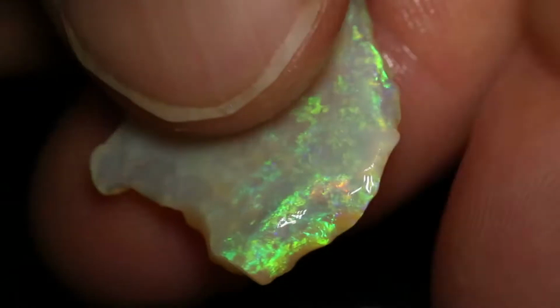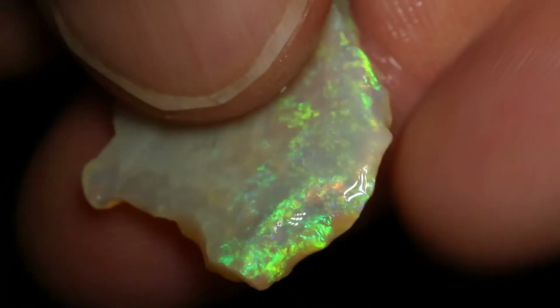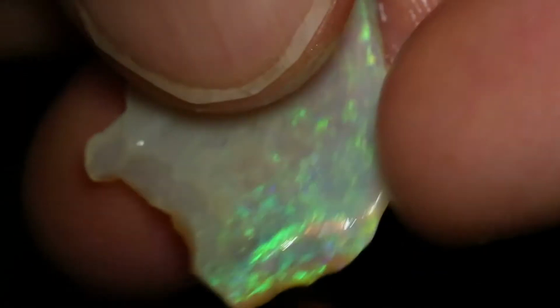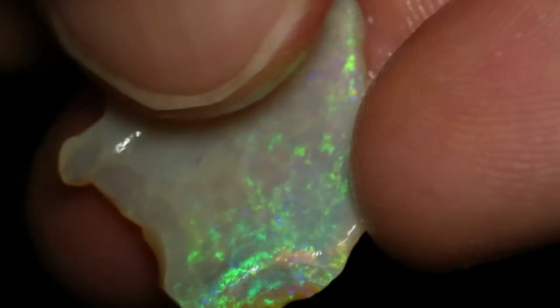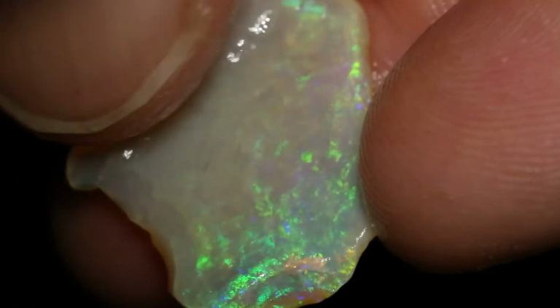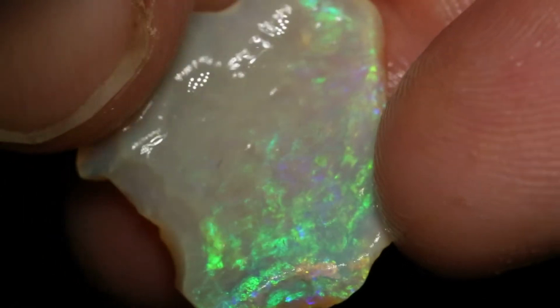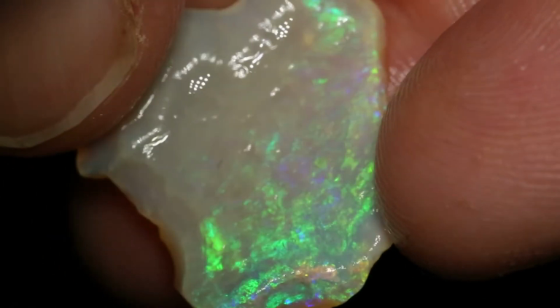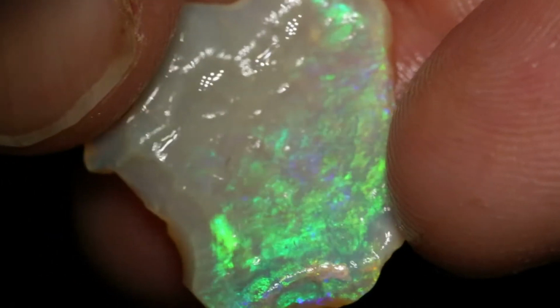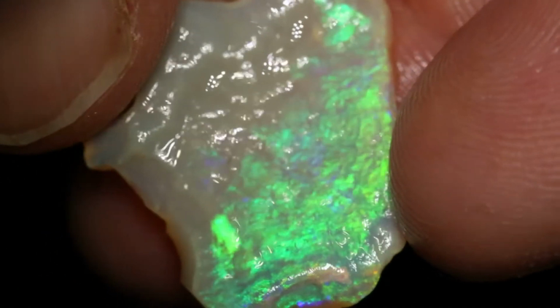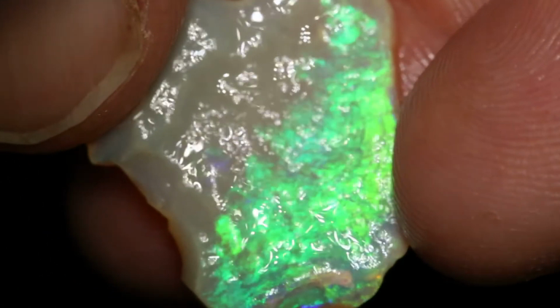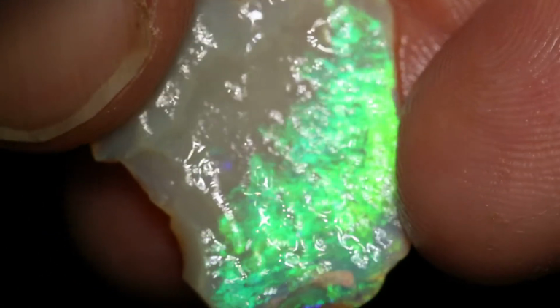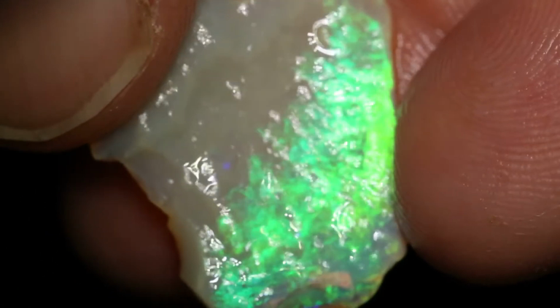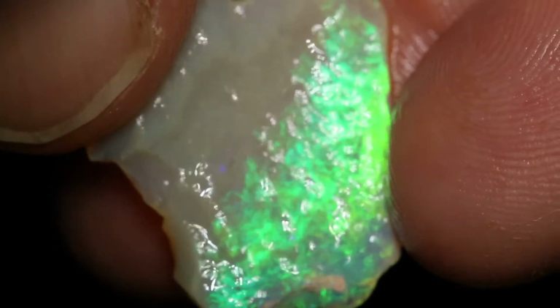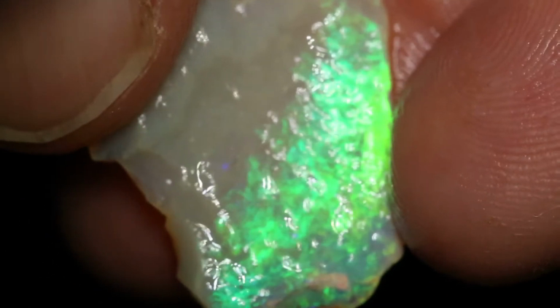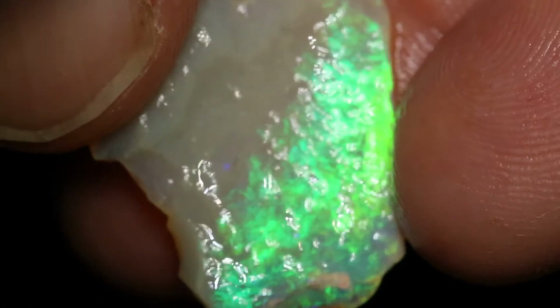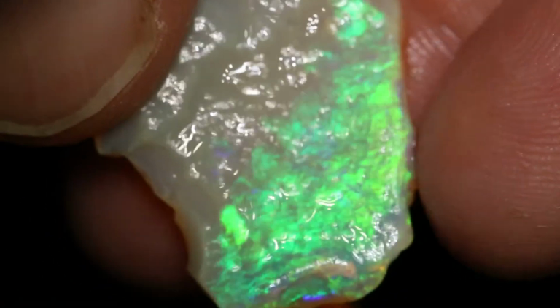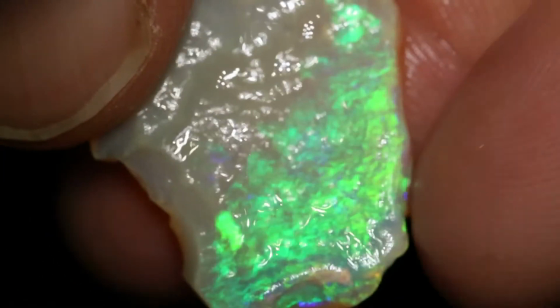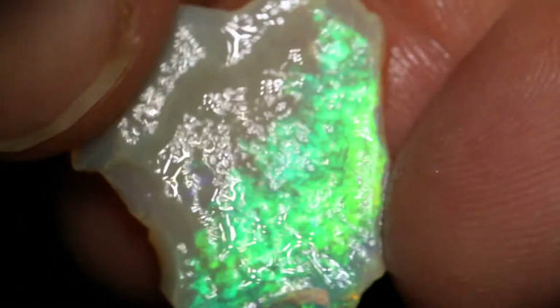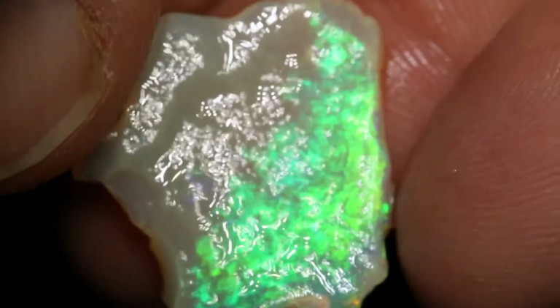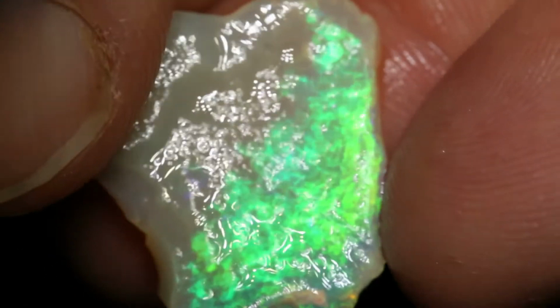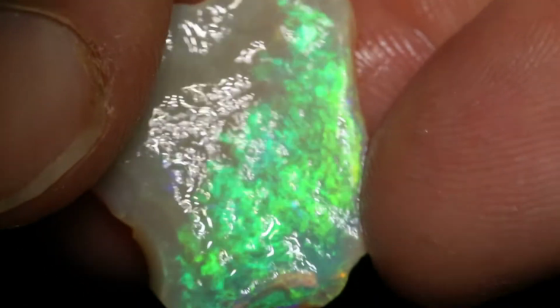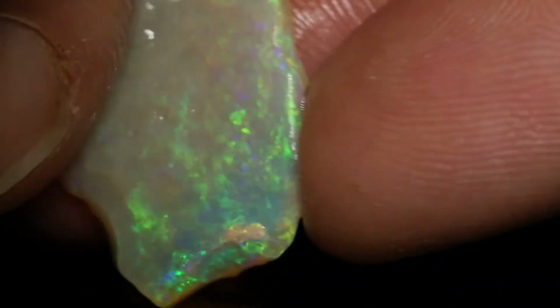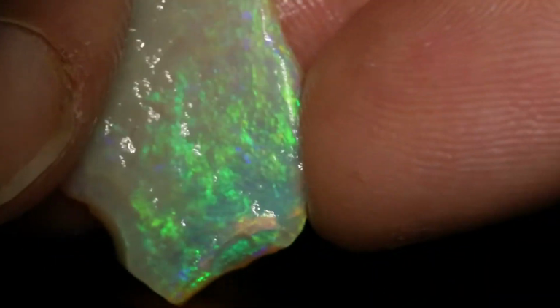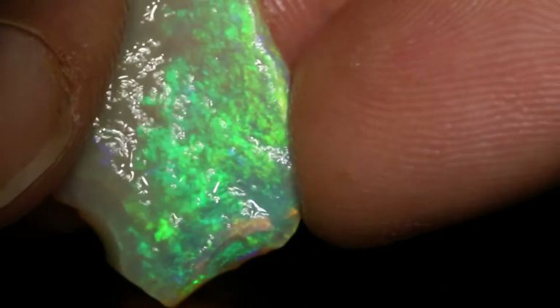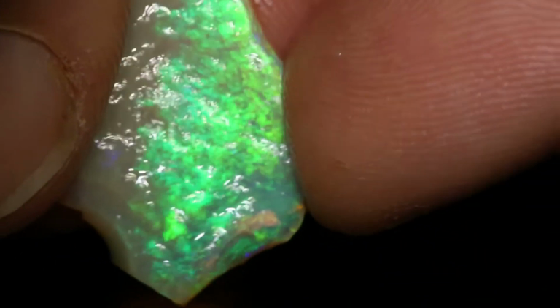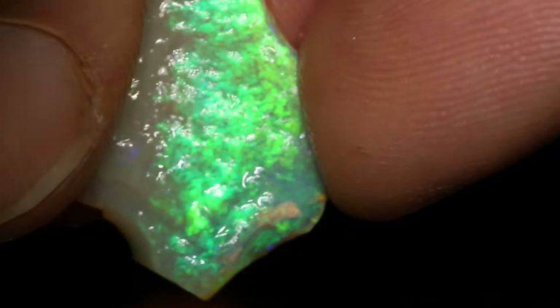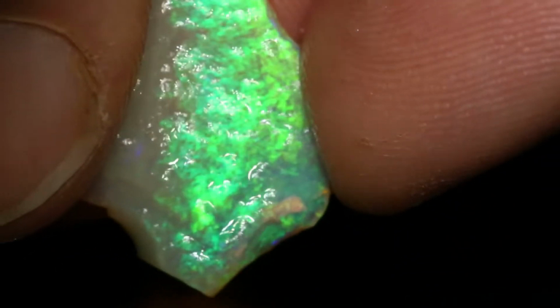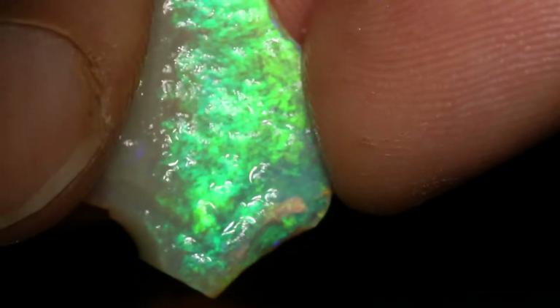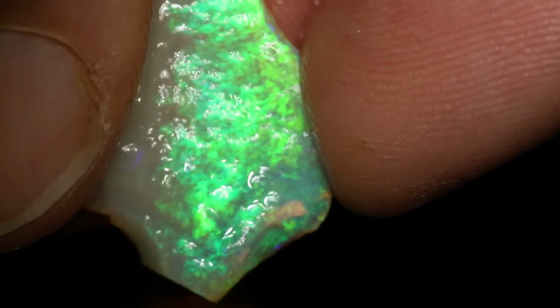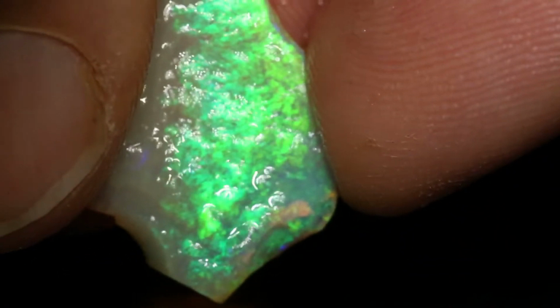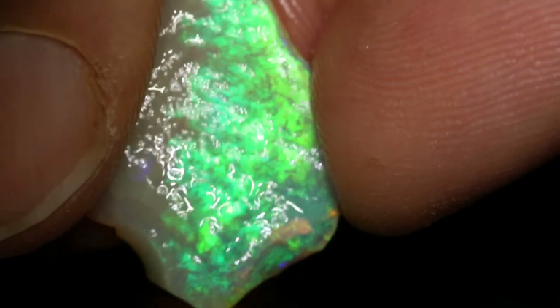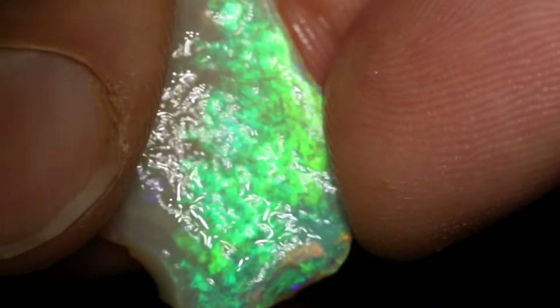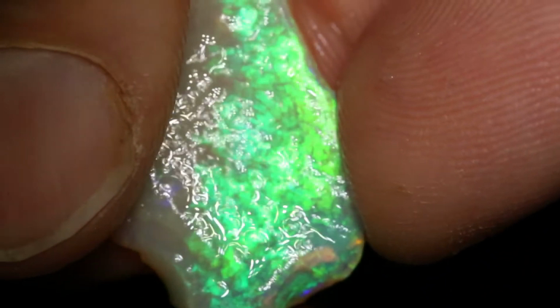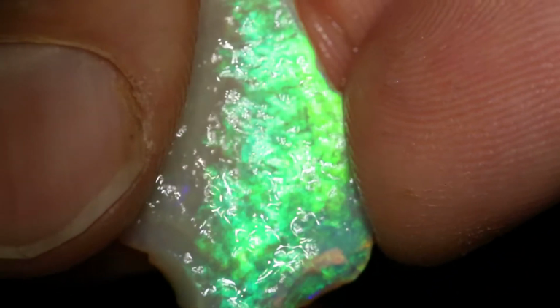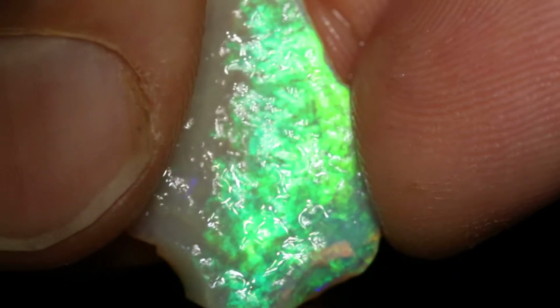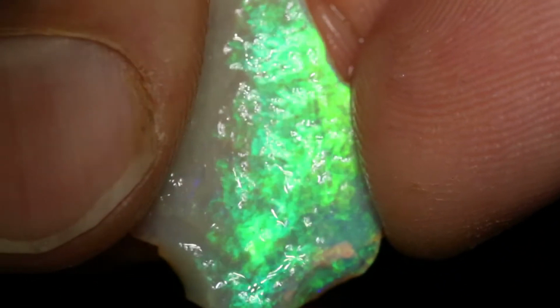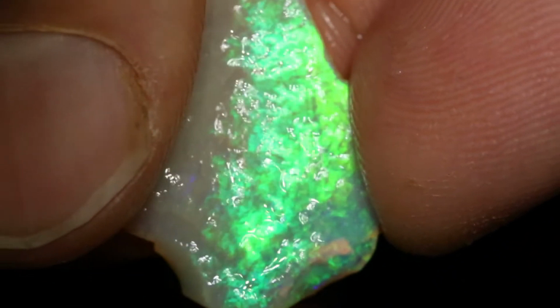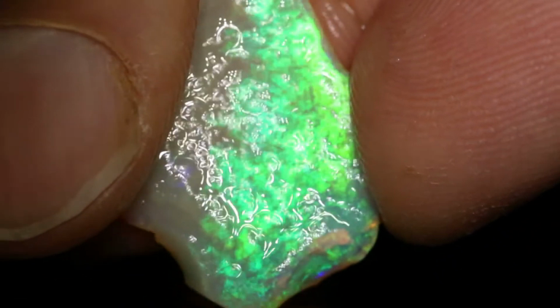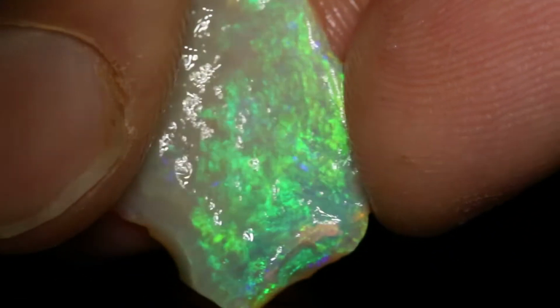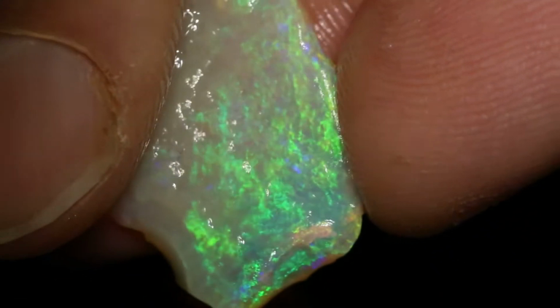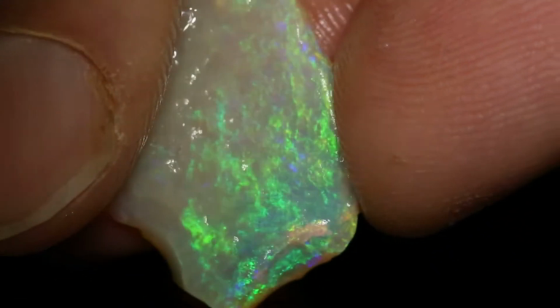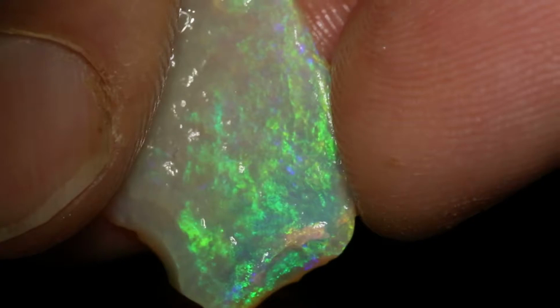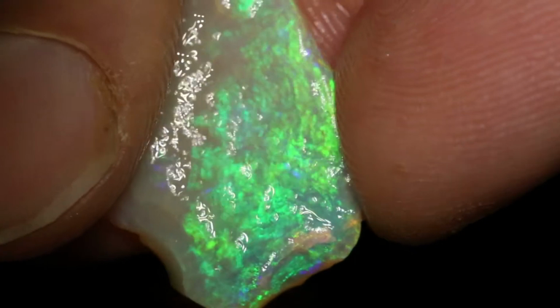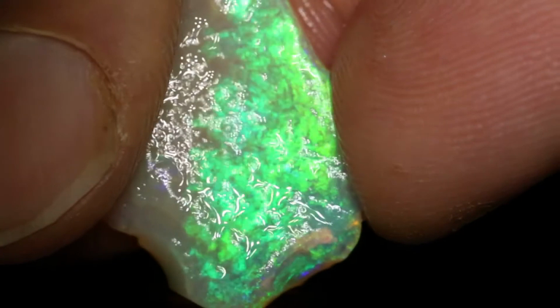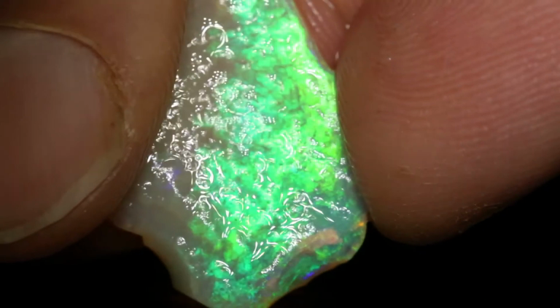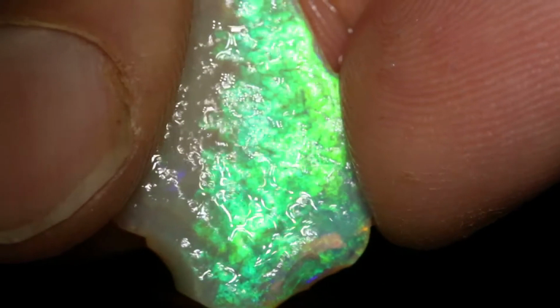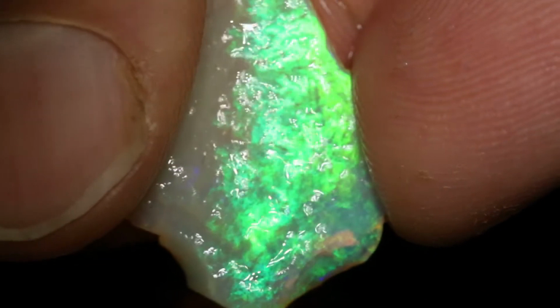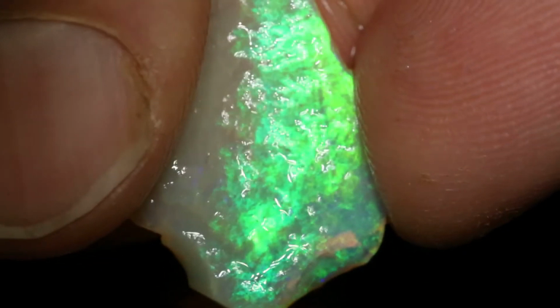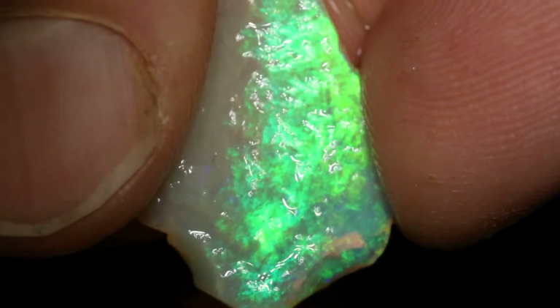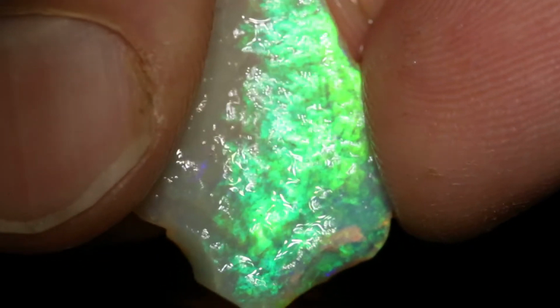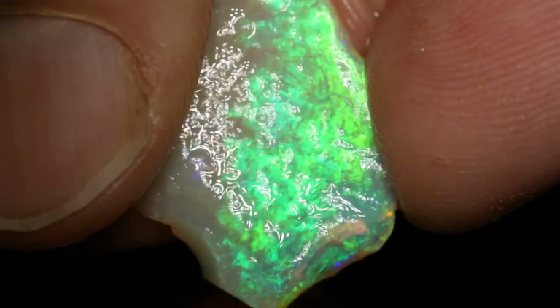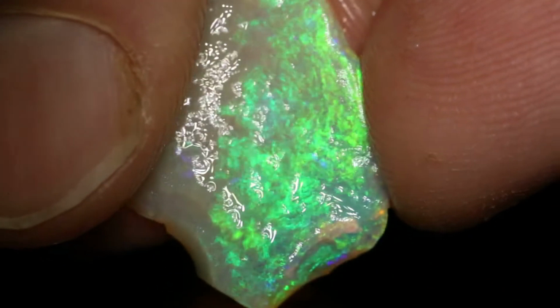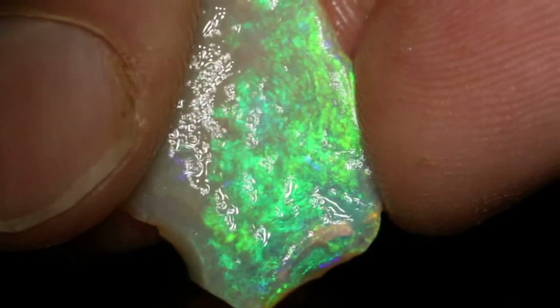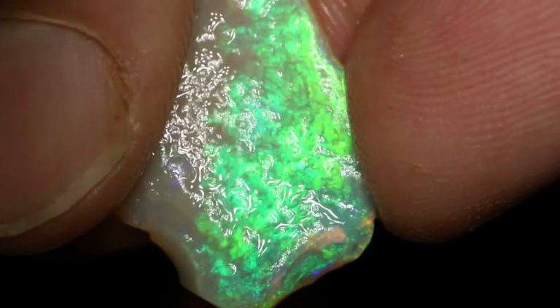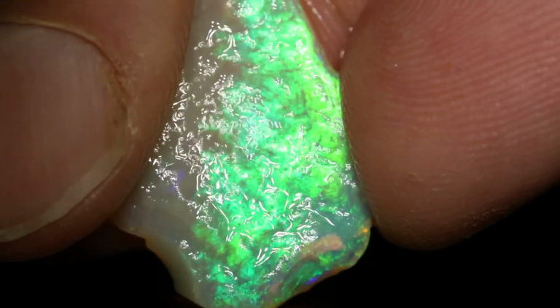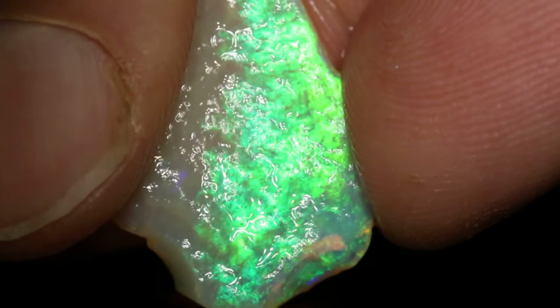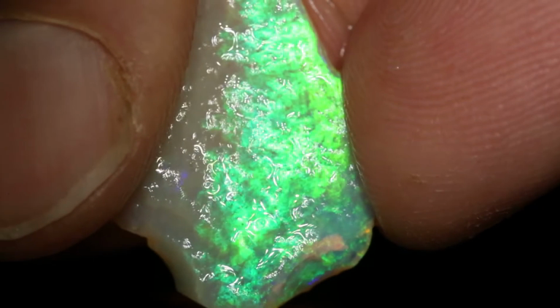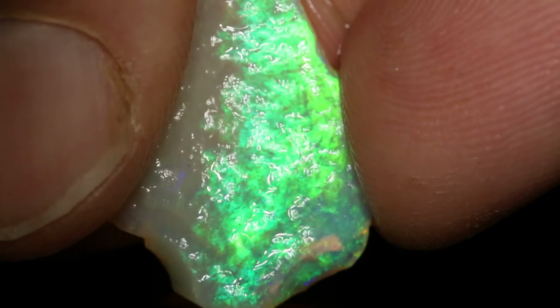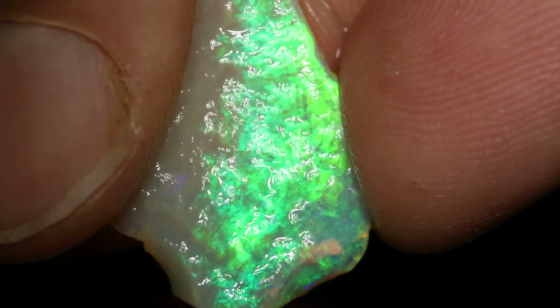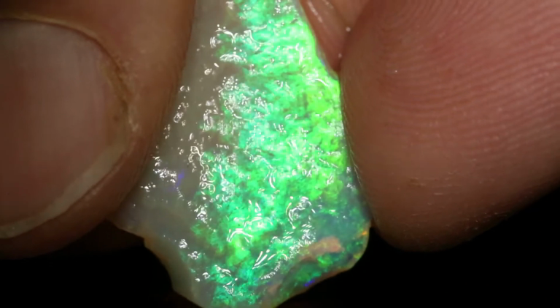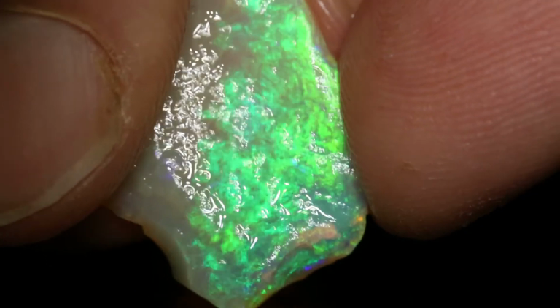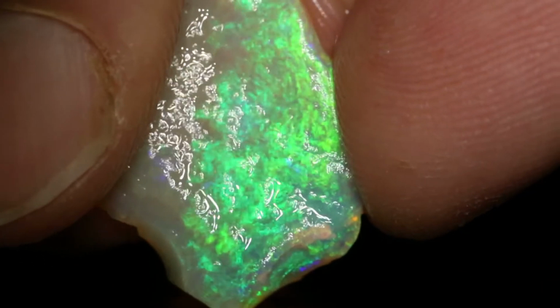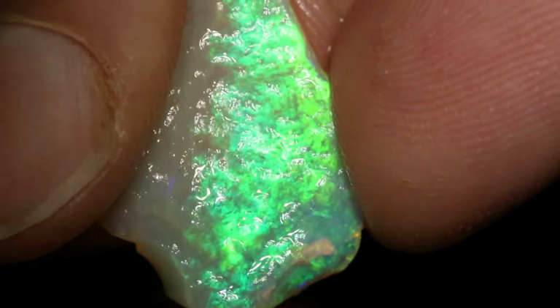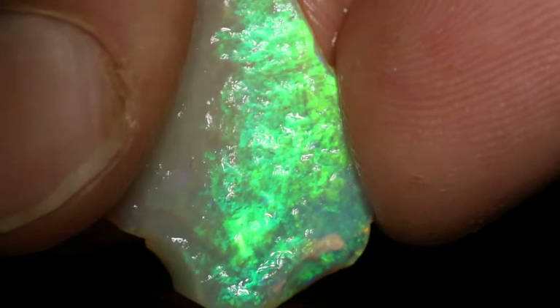This piece has a nice green broad flash or moss pattern. It's very bright.